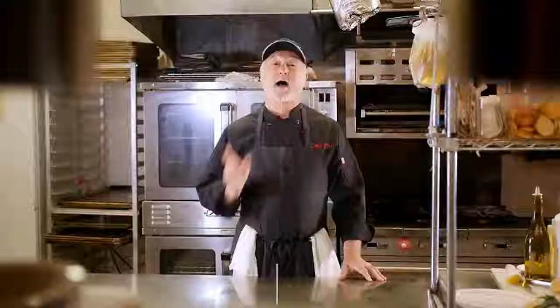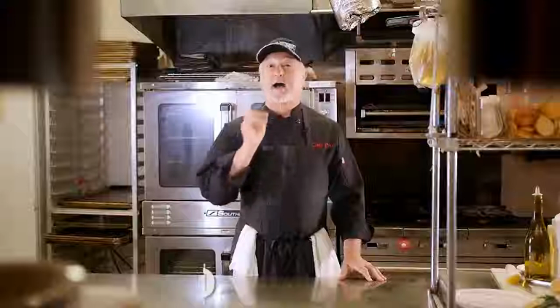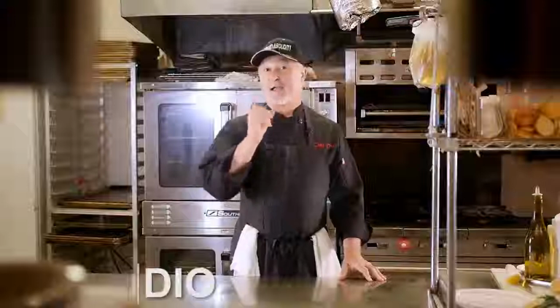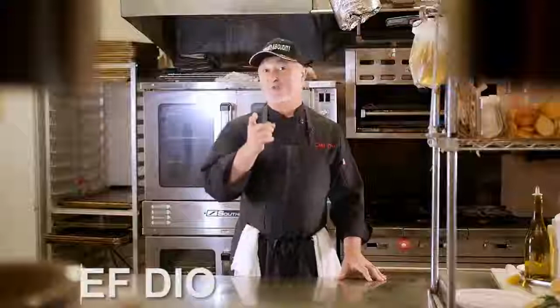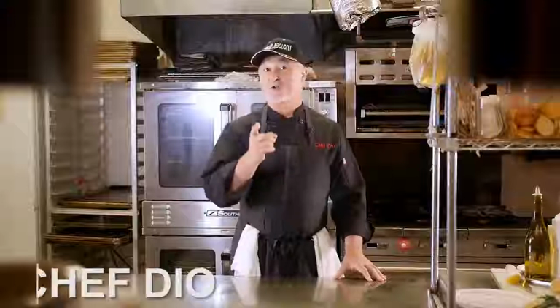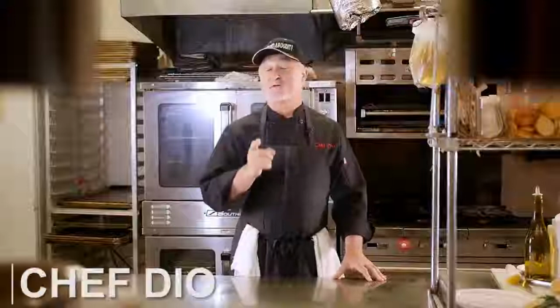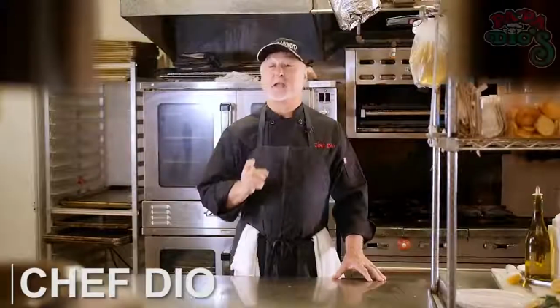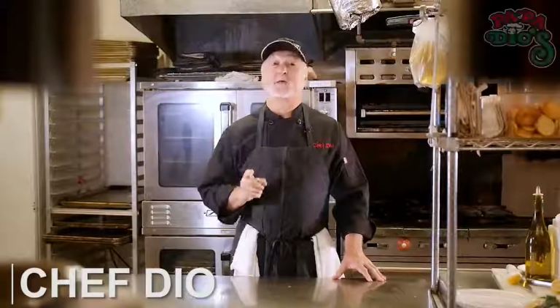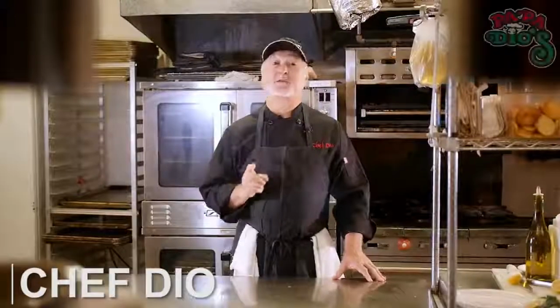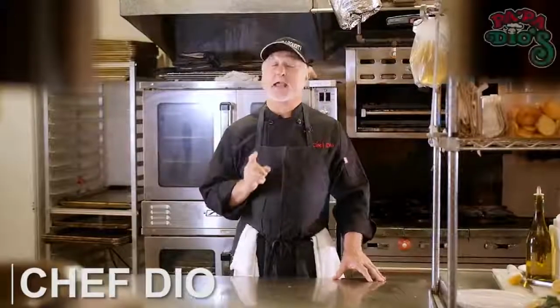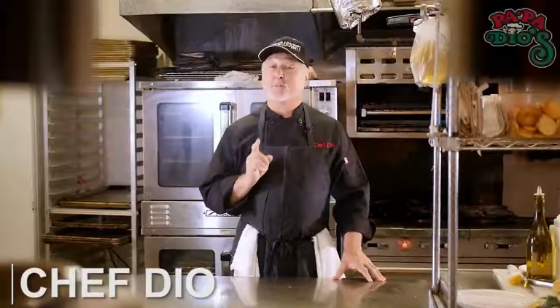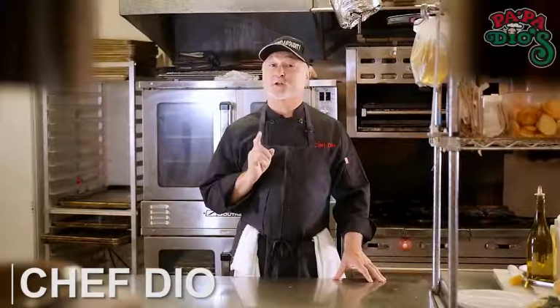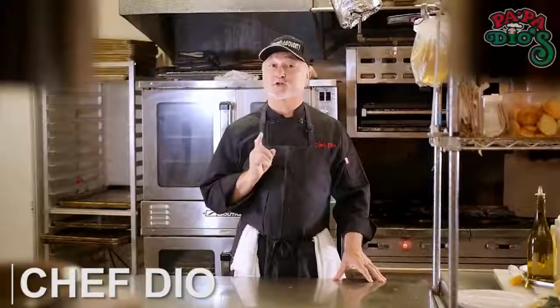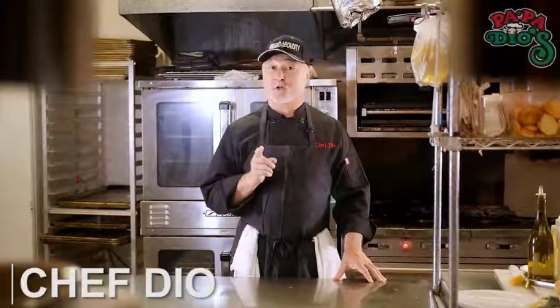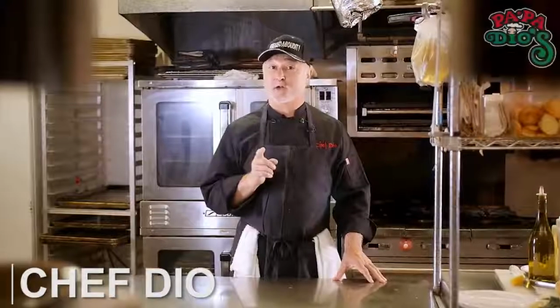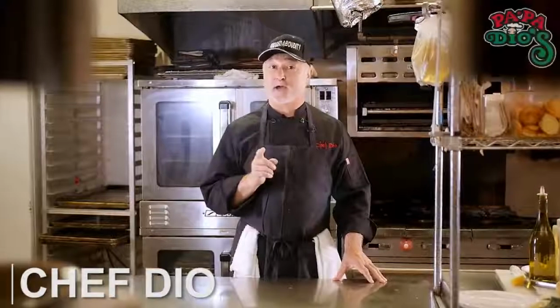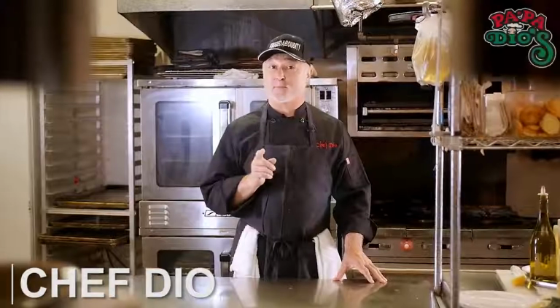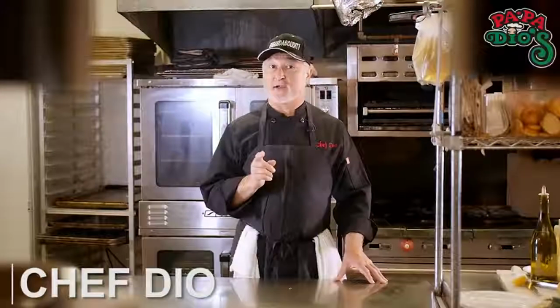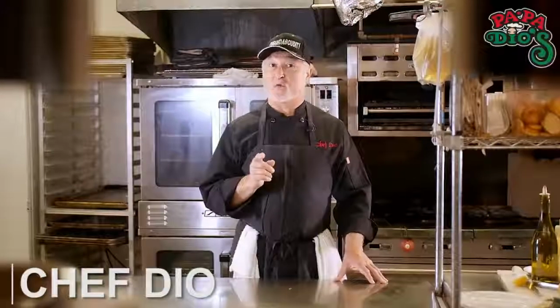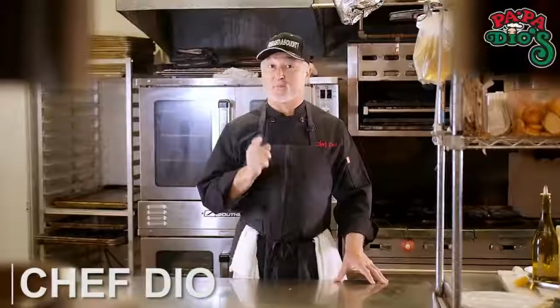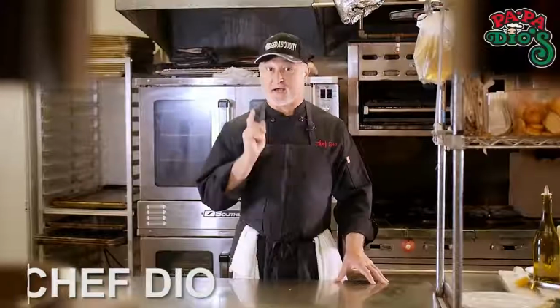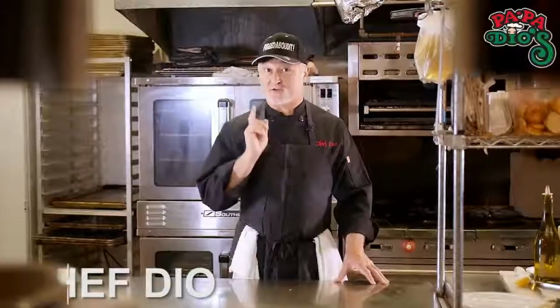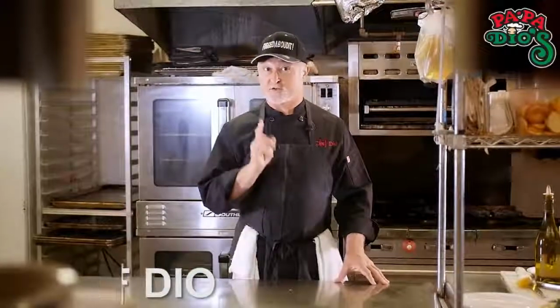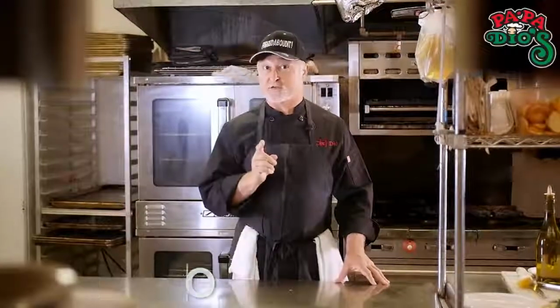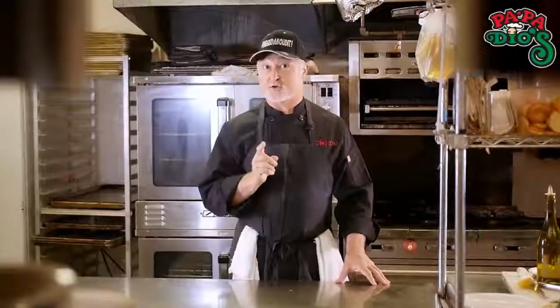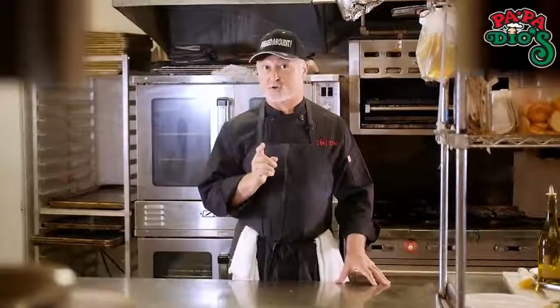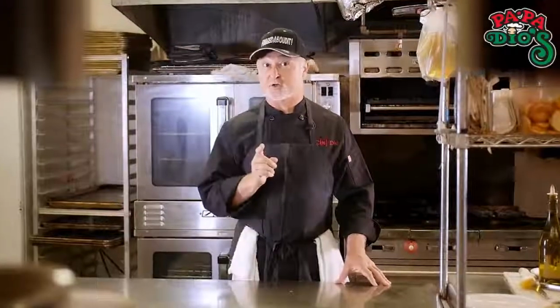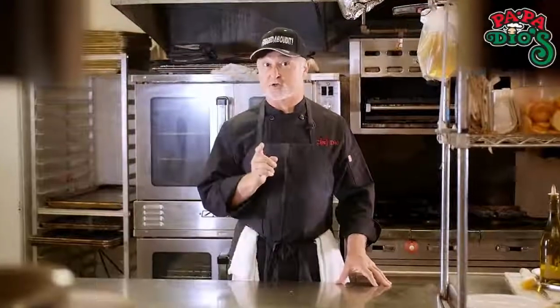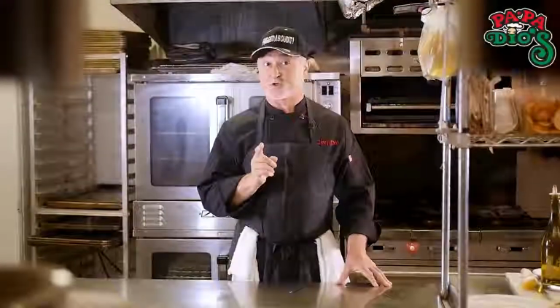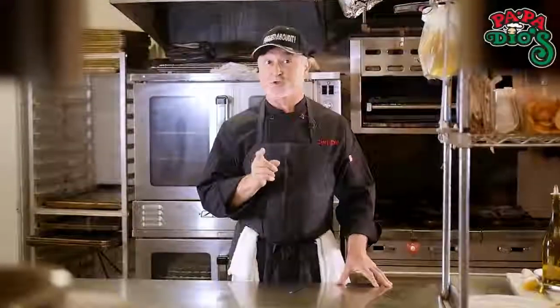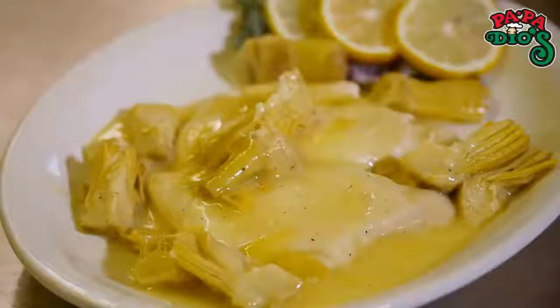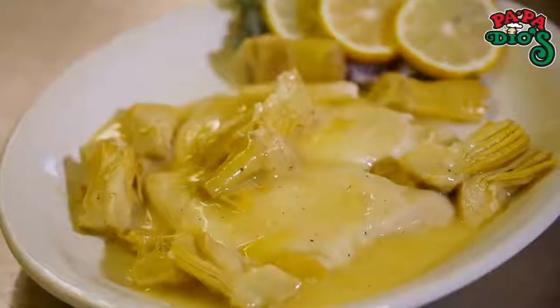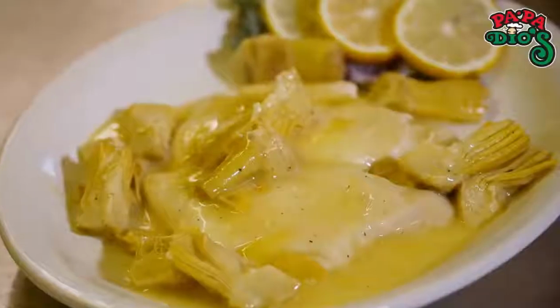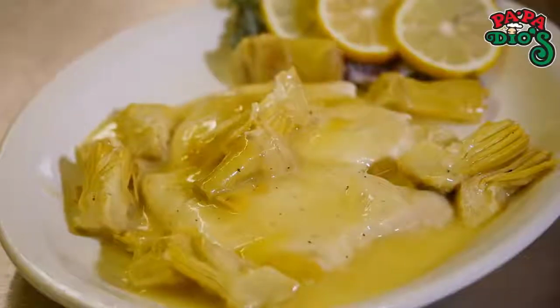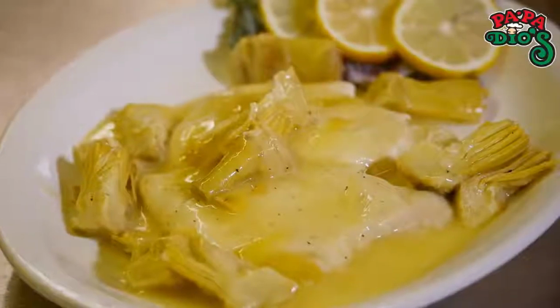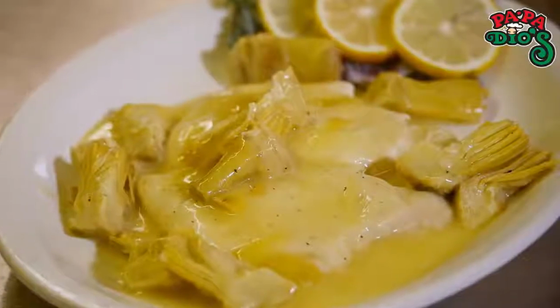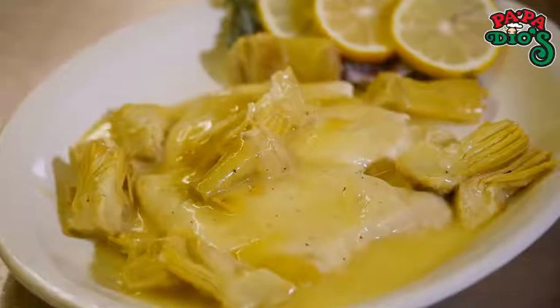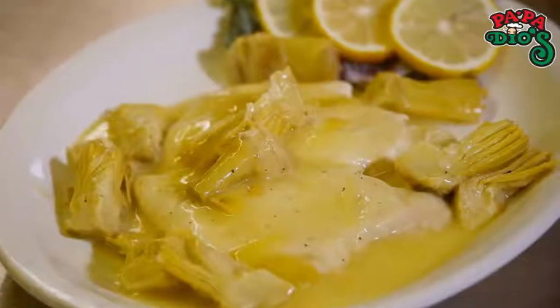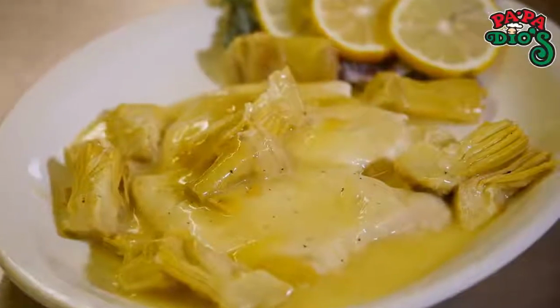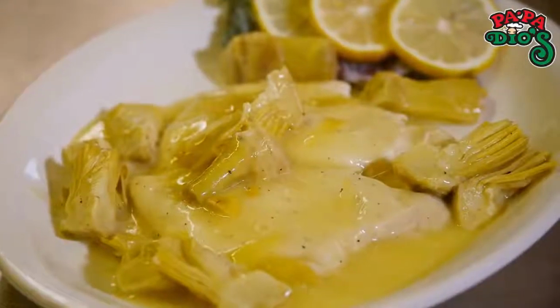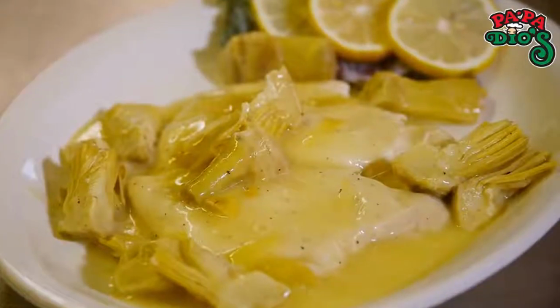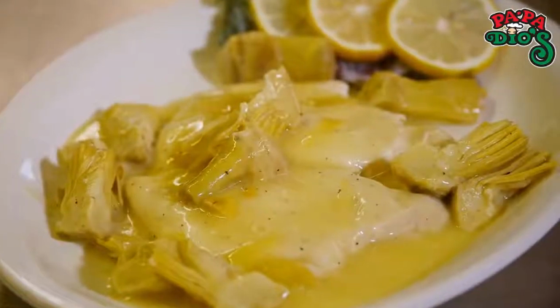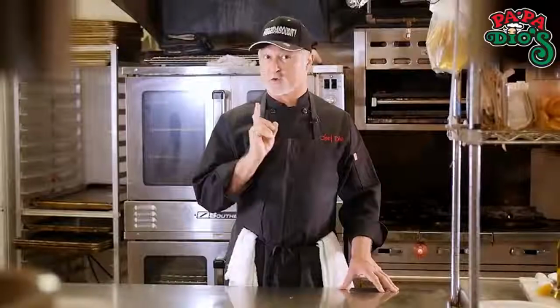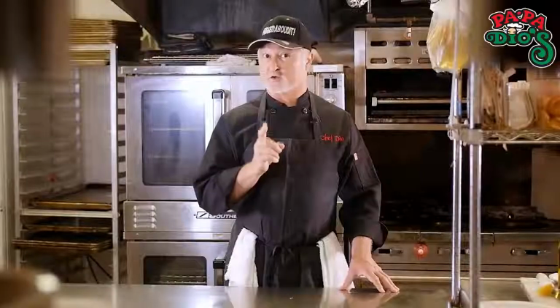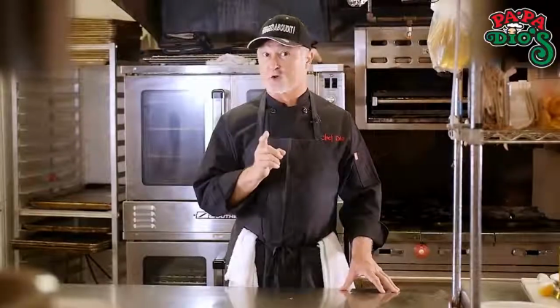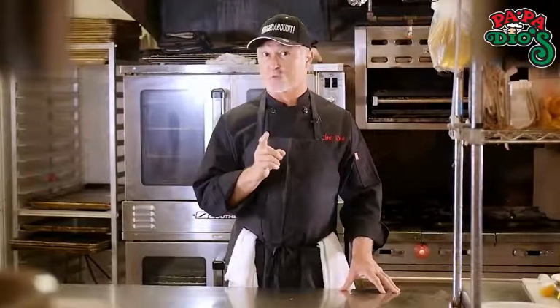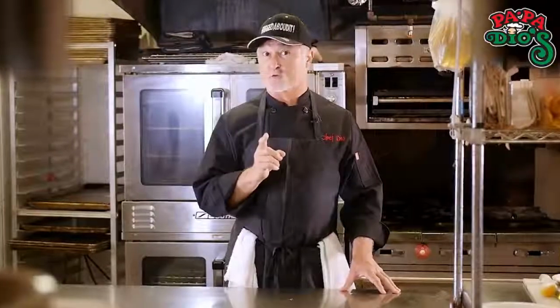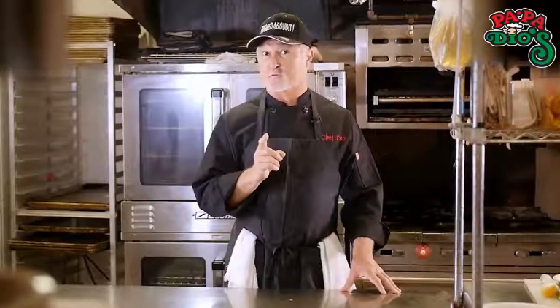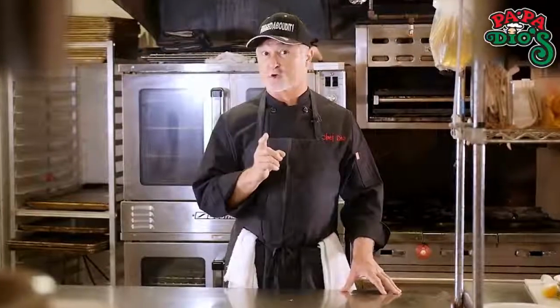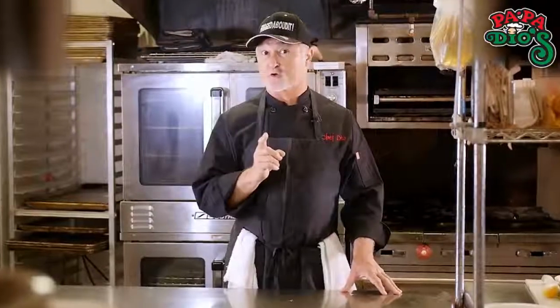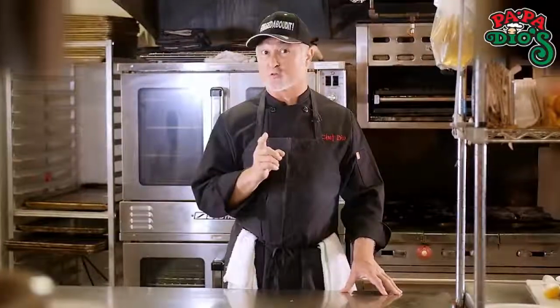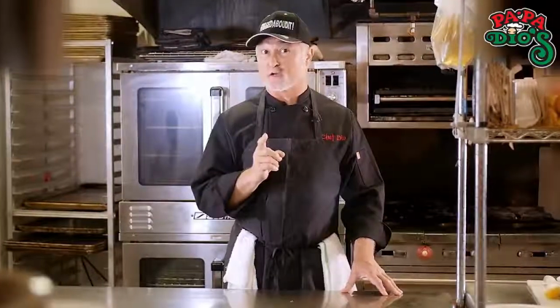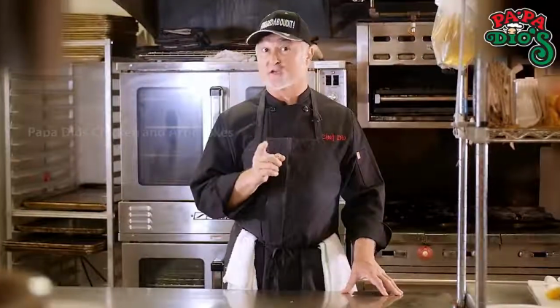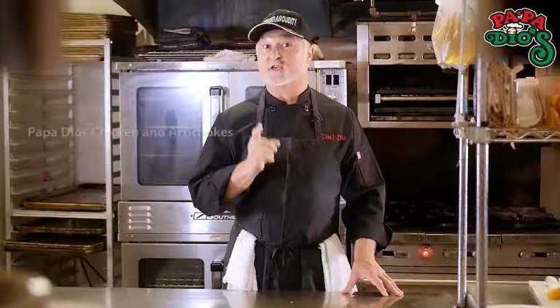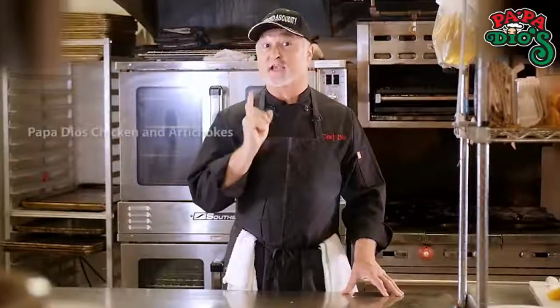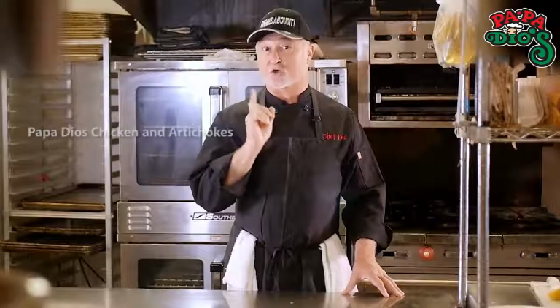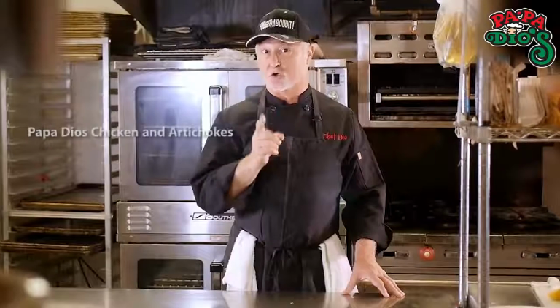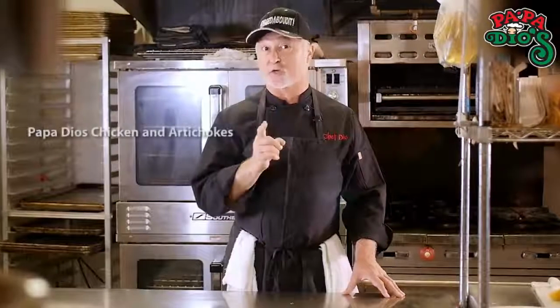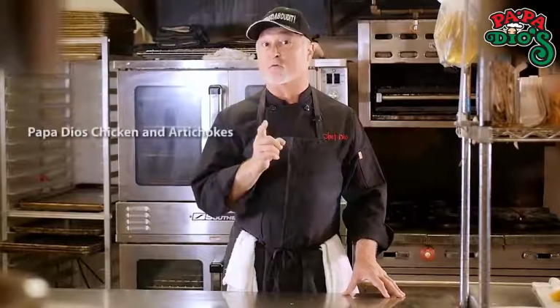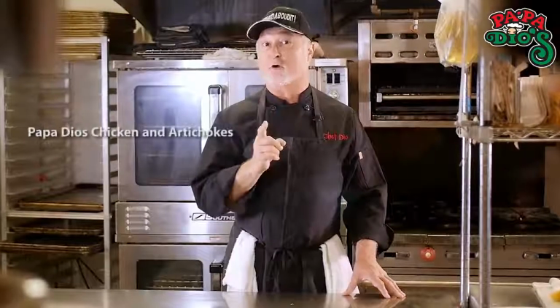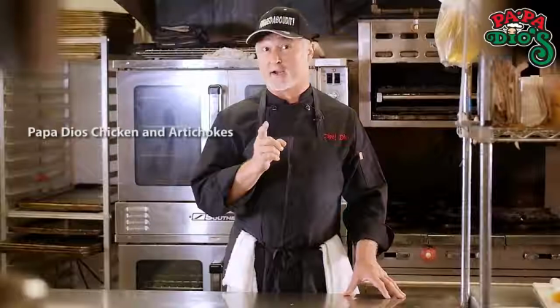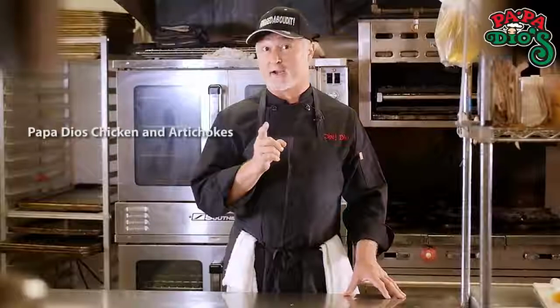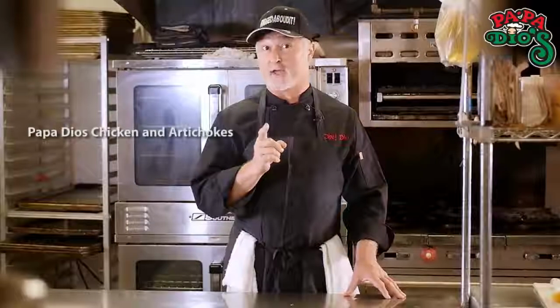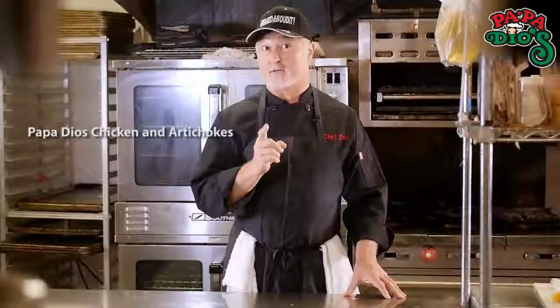Hi, I'm Chef Dio and today I'm going to show you how to make one of my signature dishes, chicken and artichoke. We're going to start with some fresh ingredients and get cooking right now.